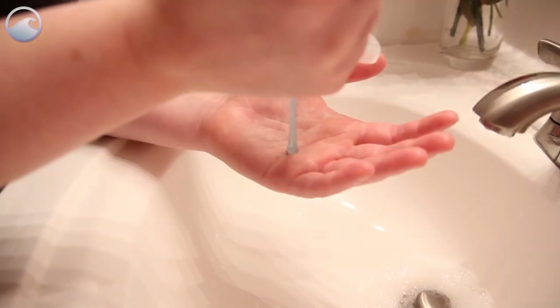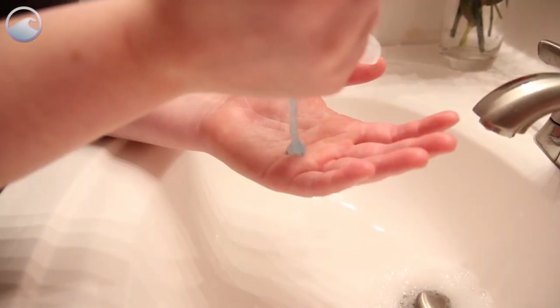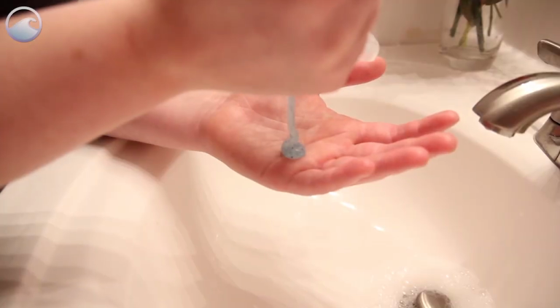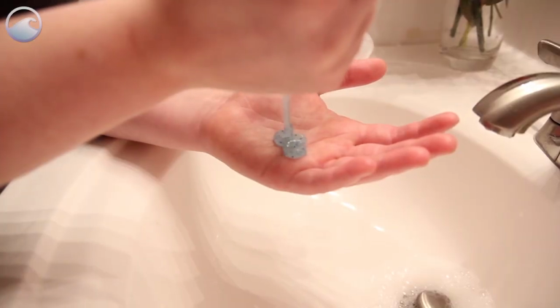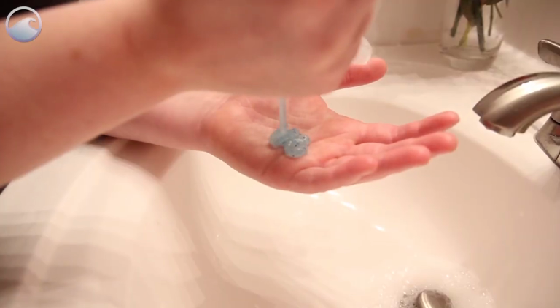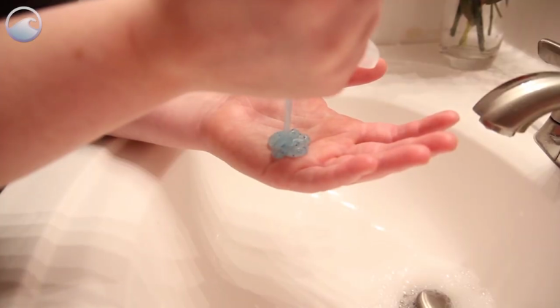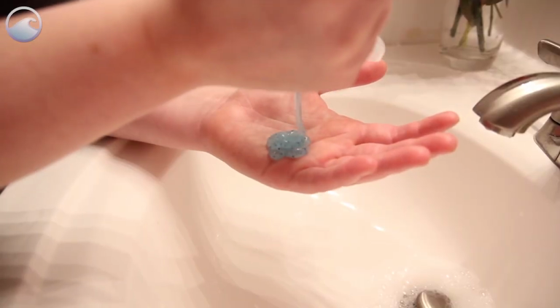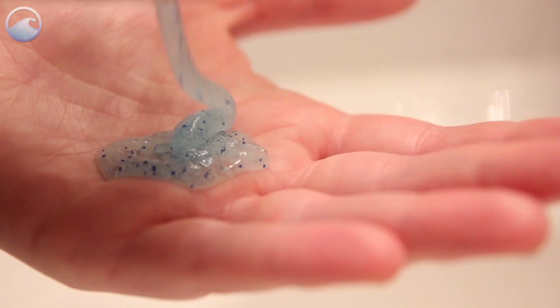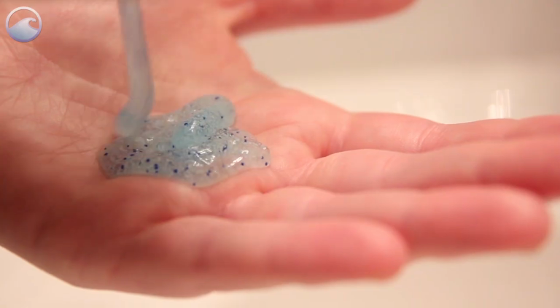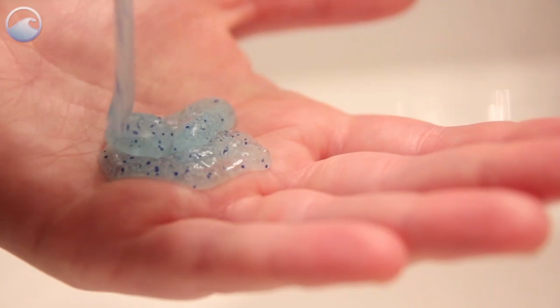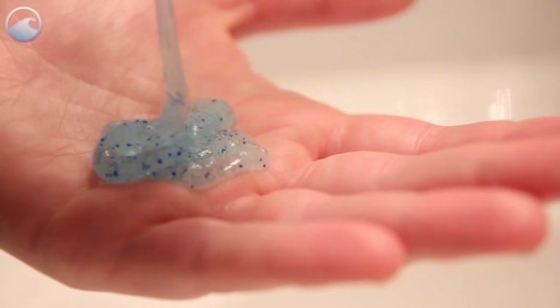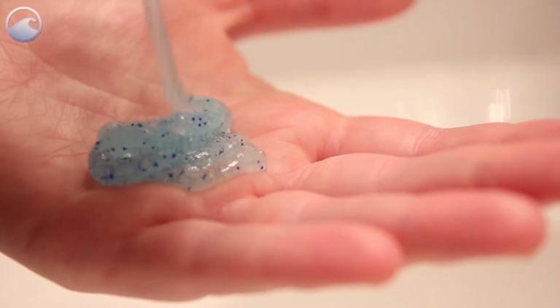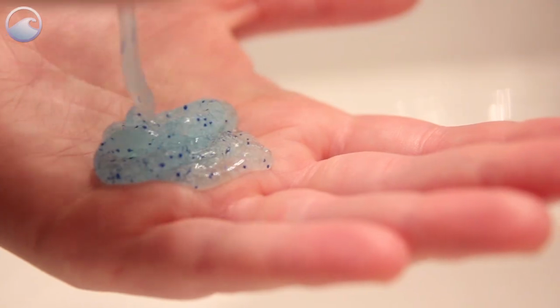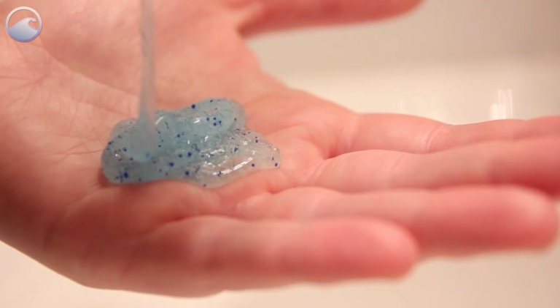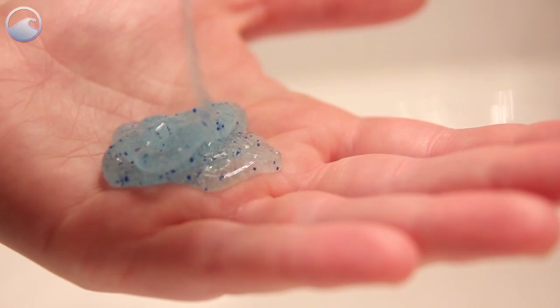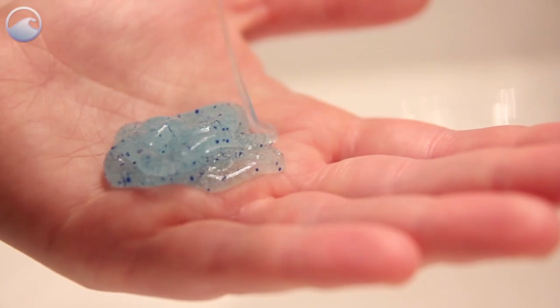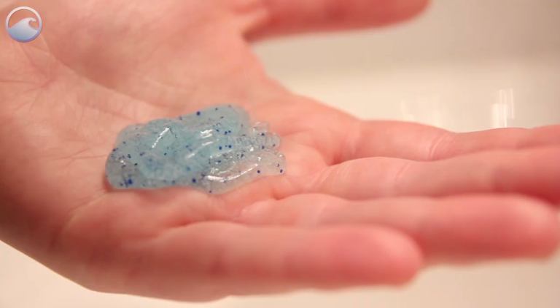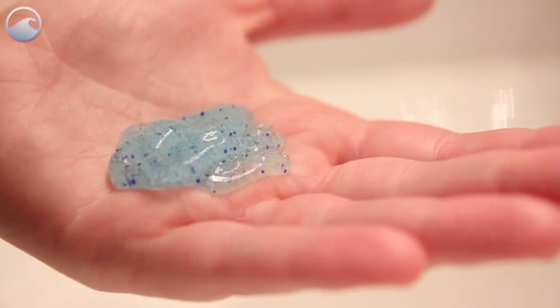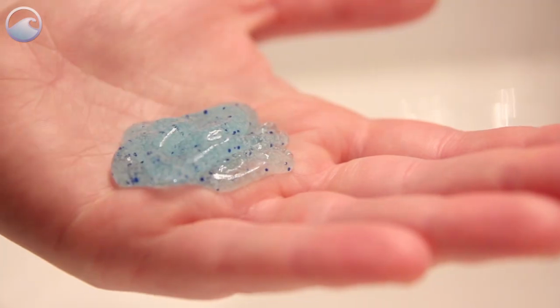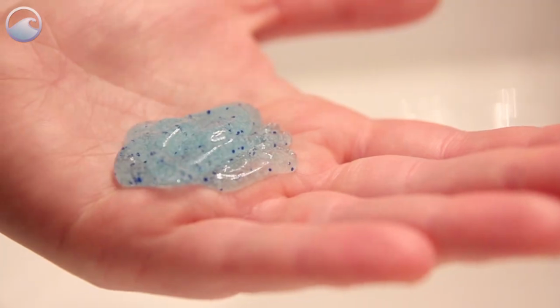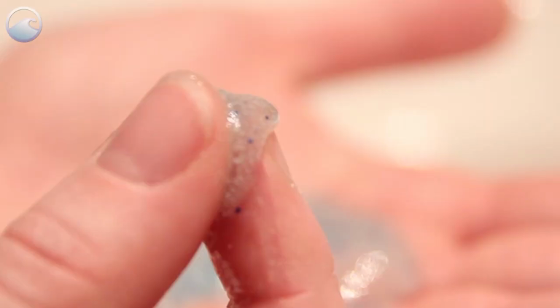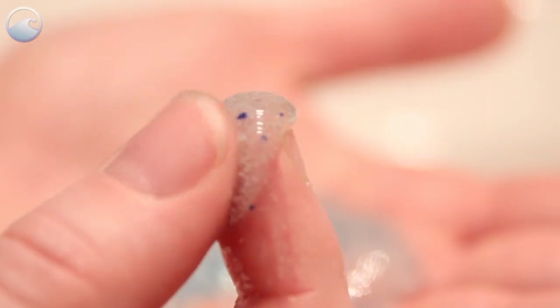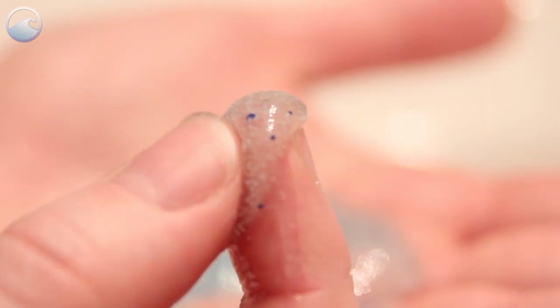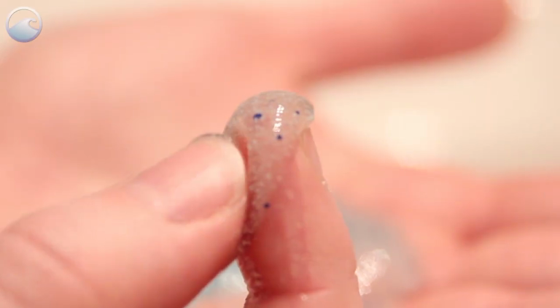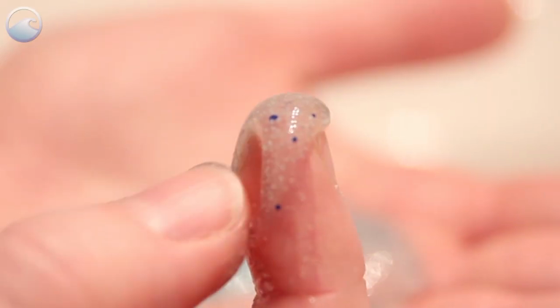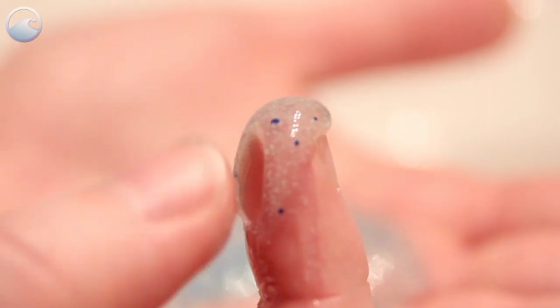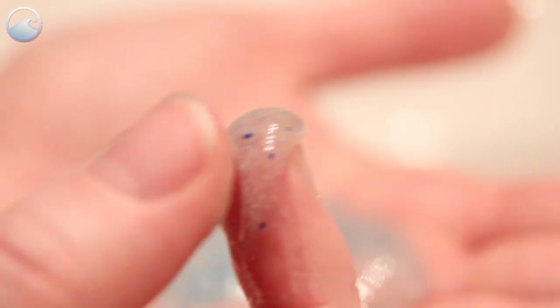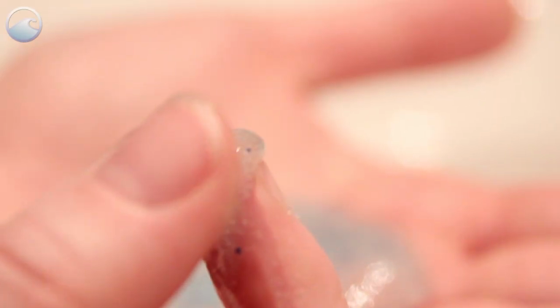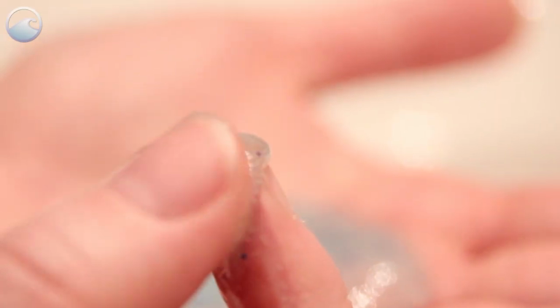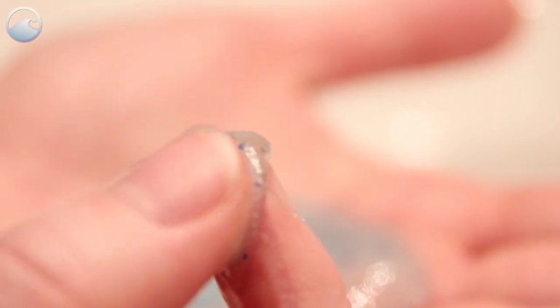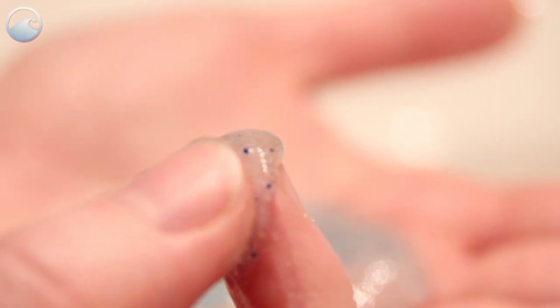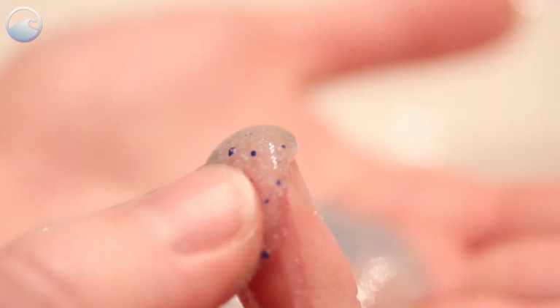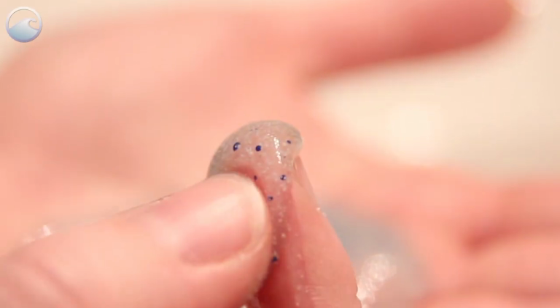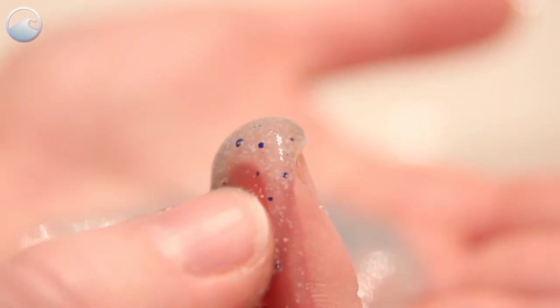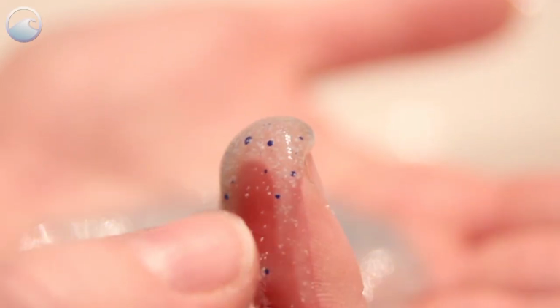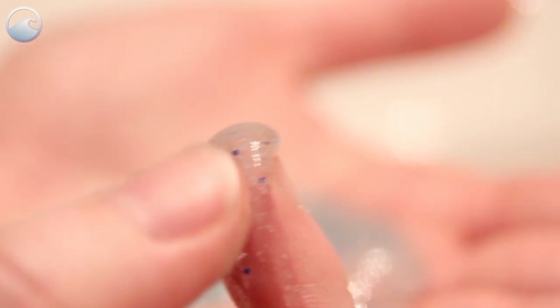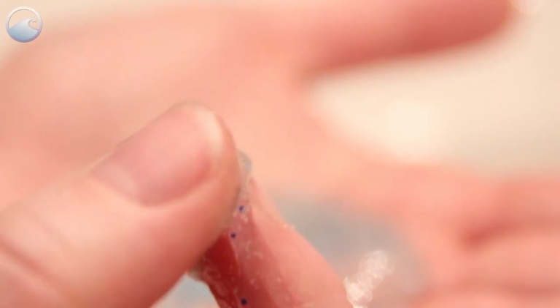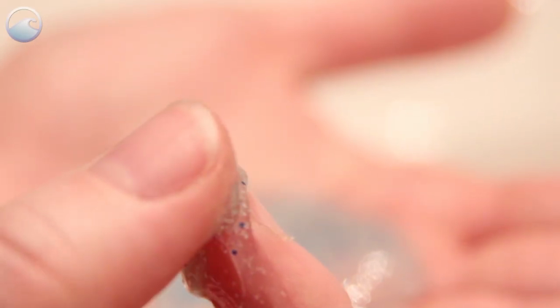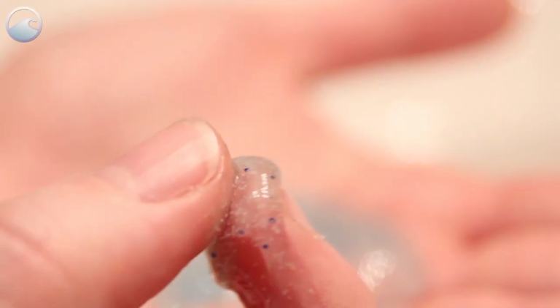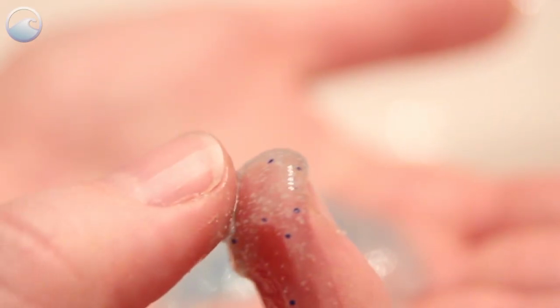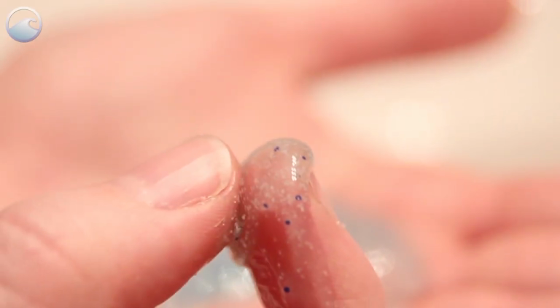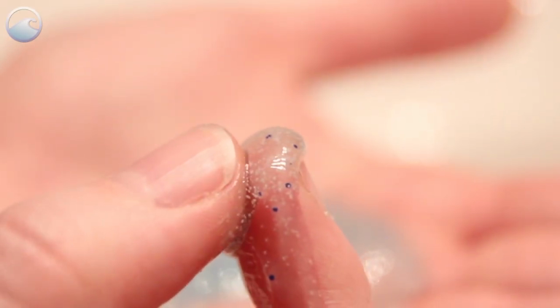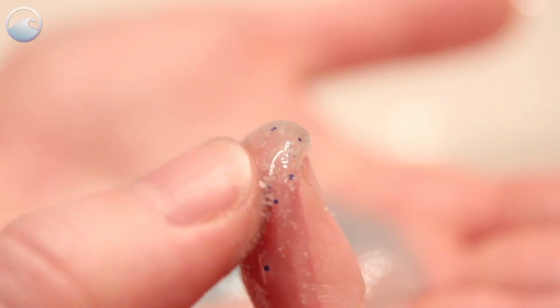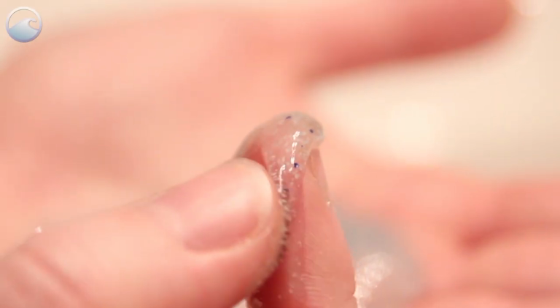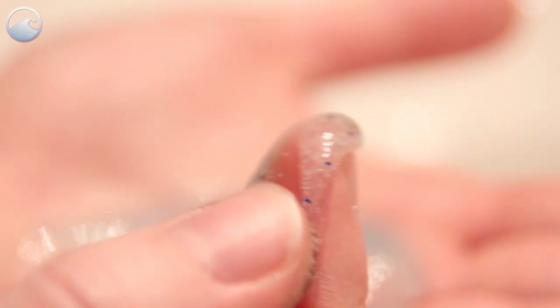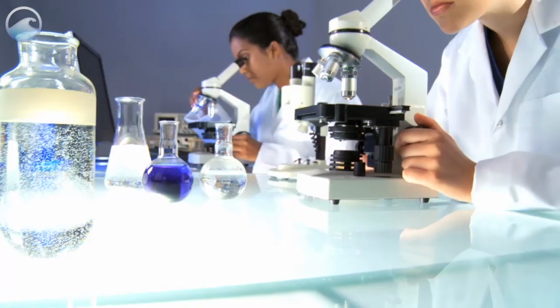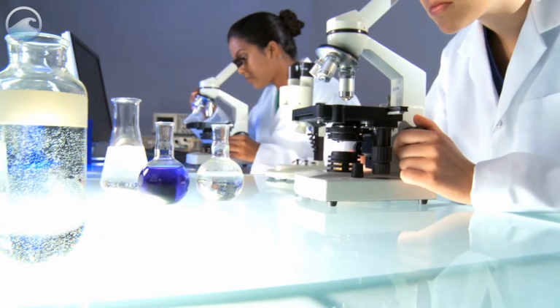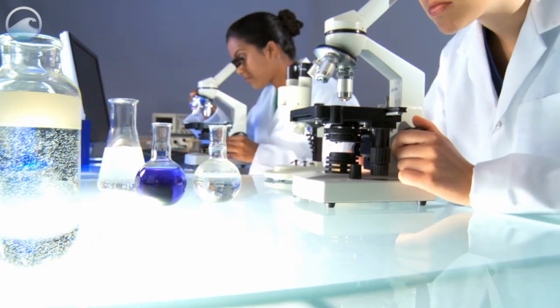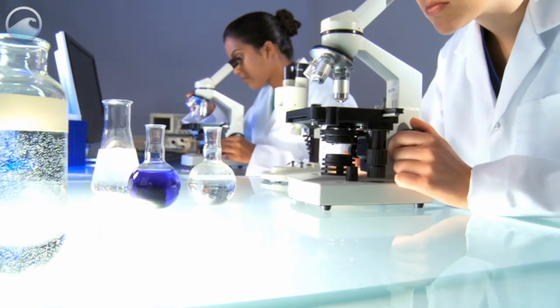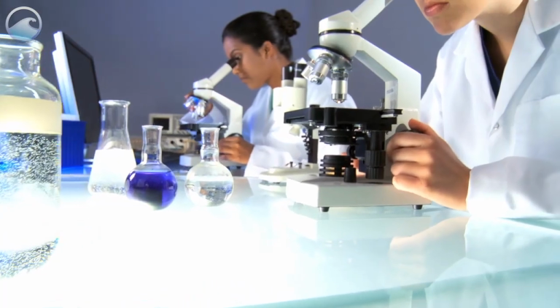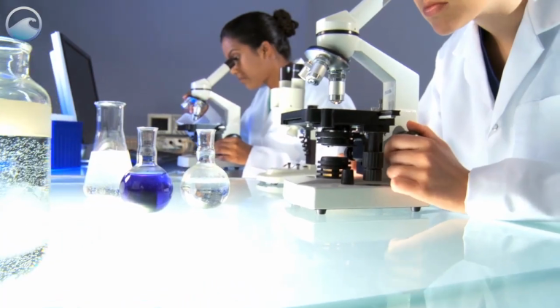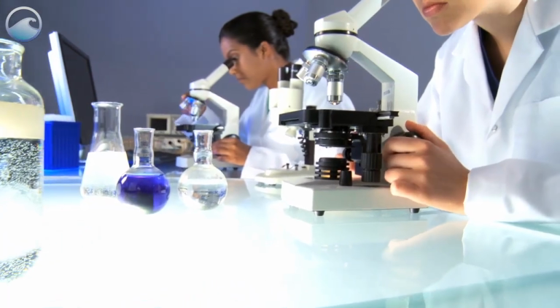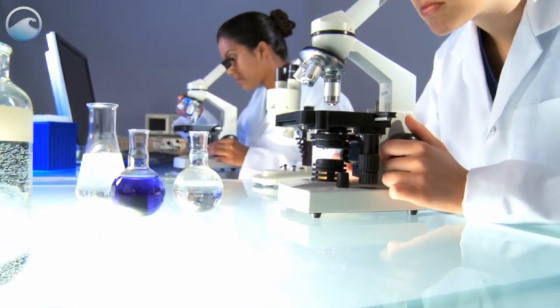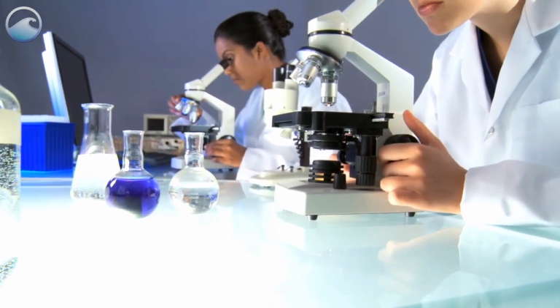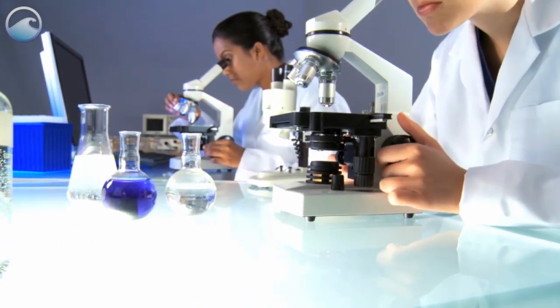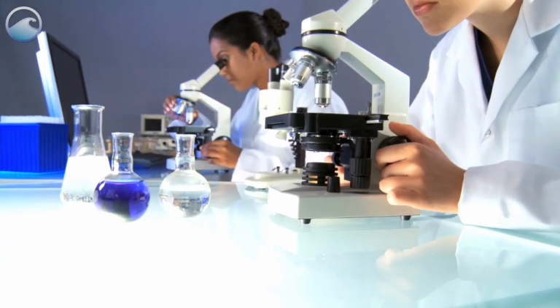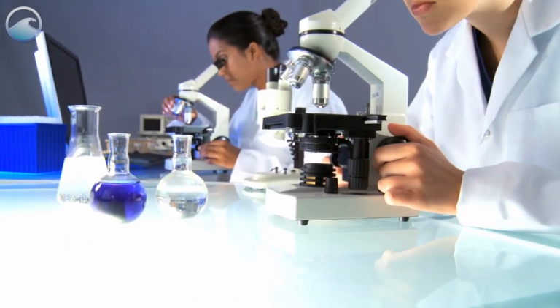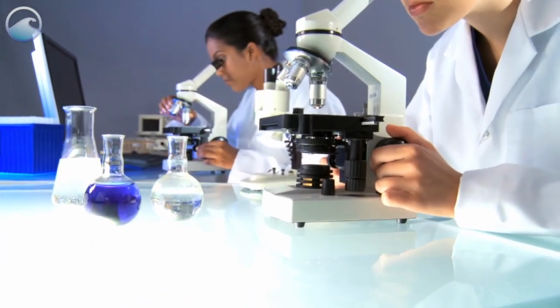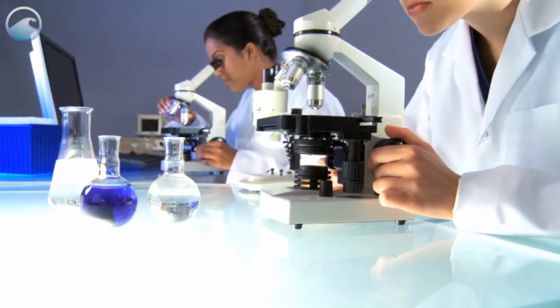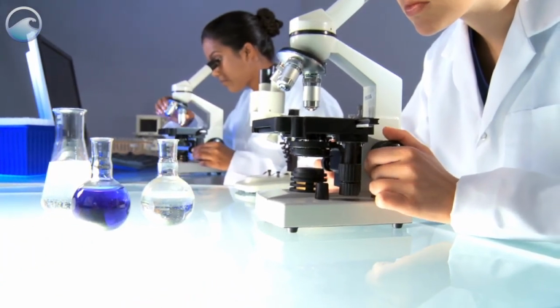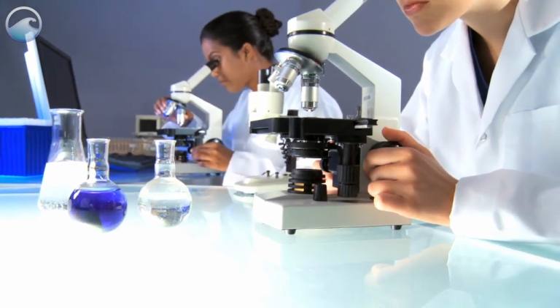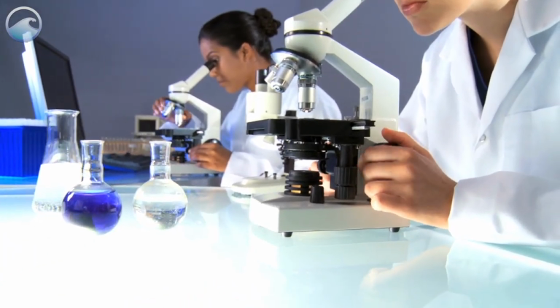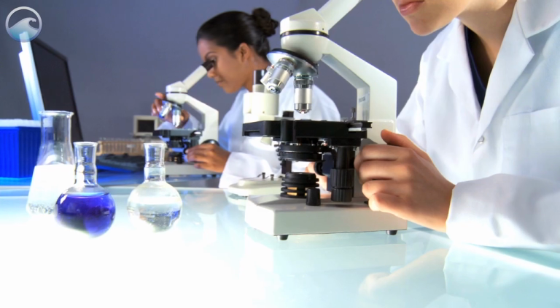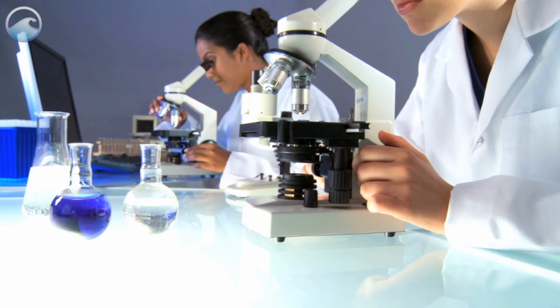Sometimes the debris is so tiny, like a plastic microbead from your face wash, that you can barely see it in the water.